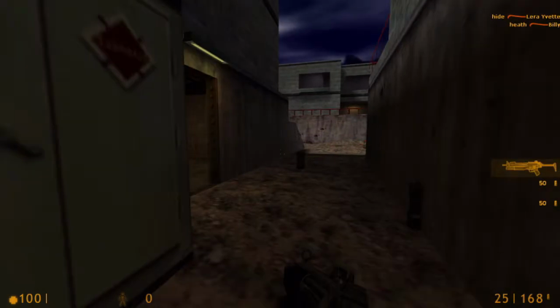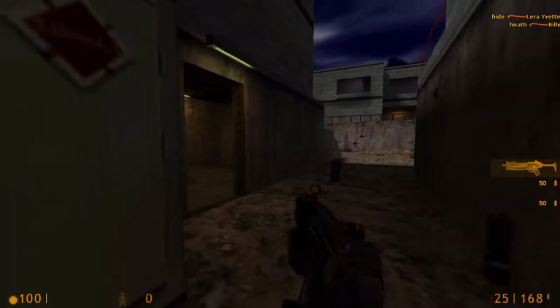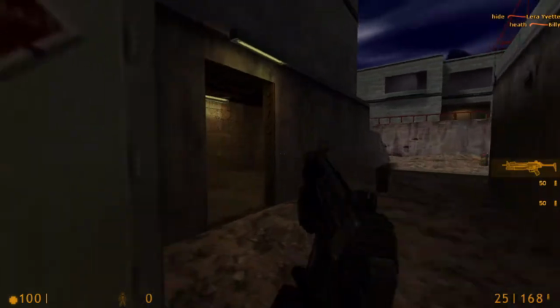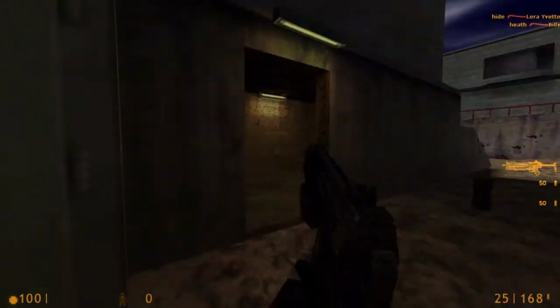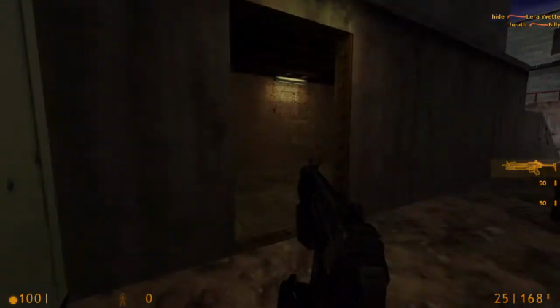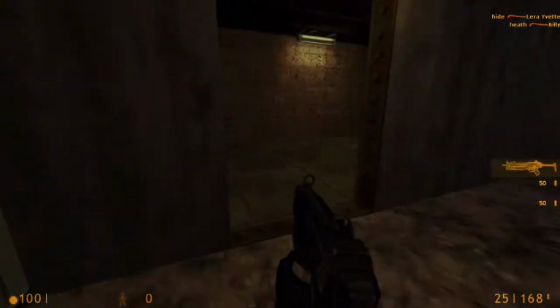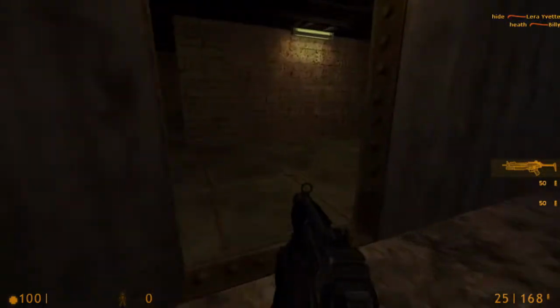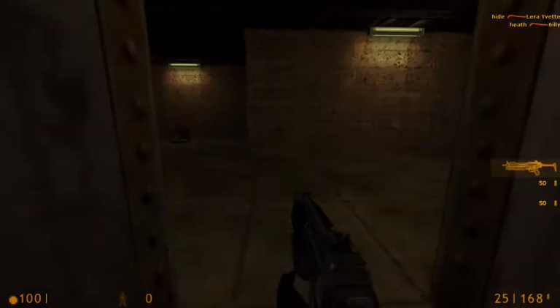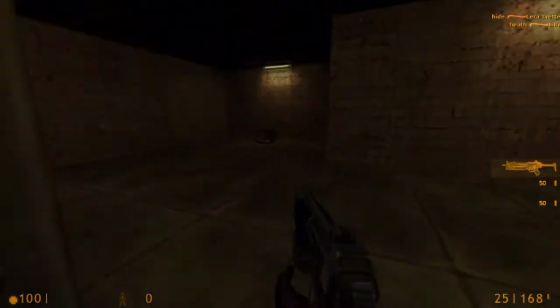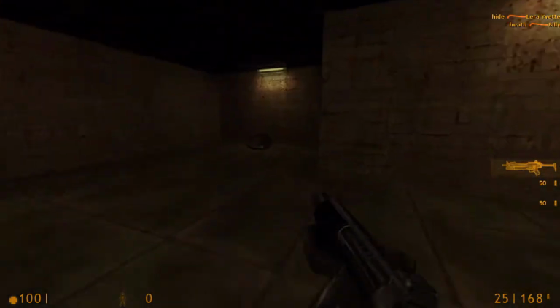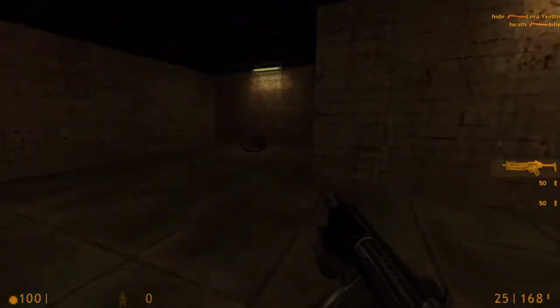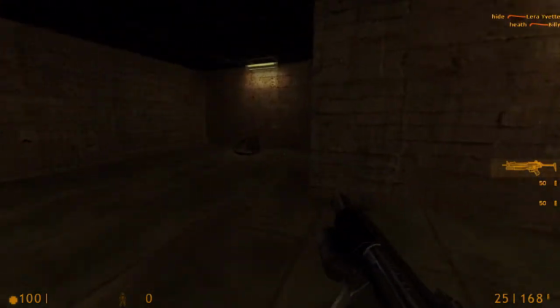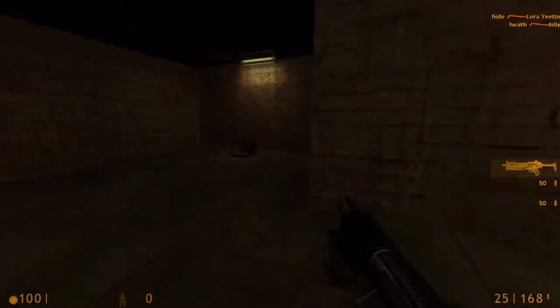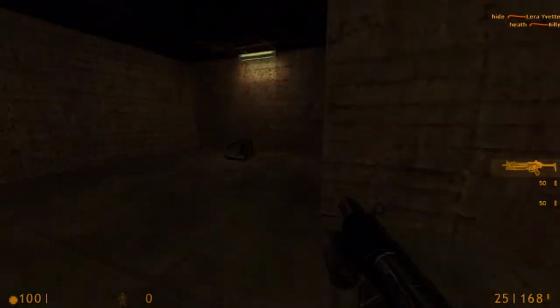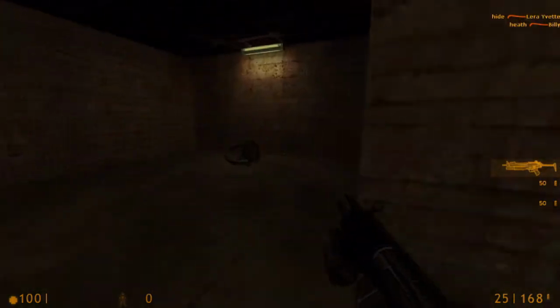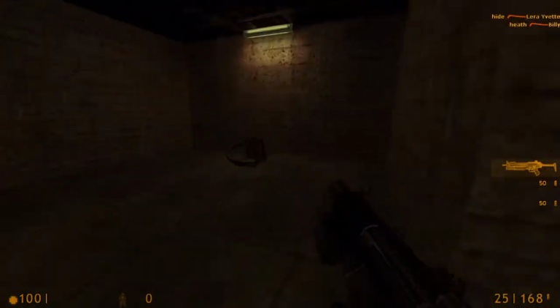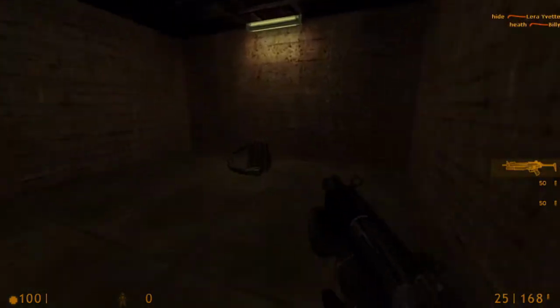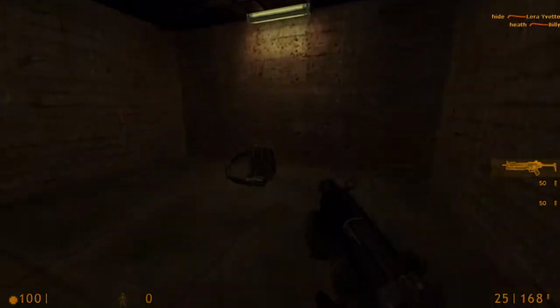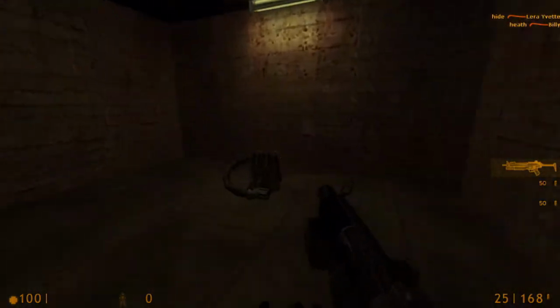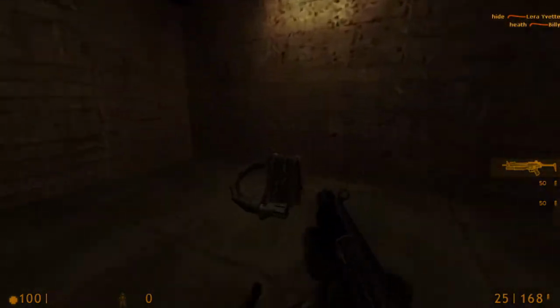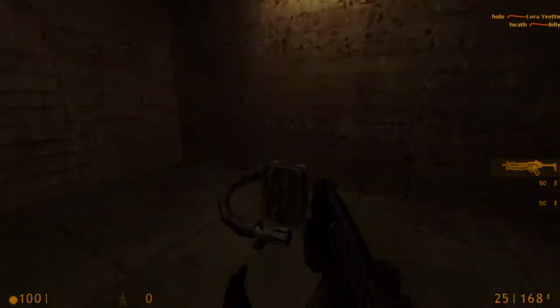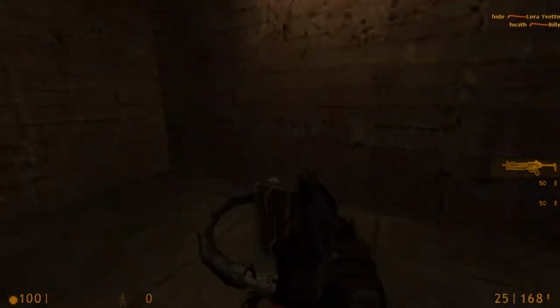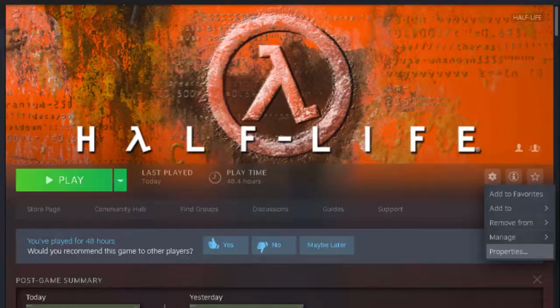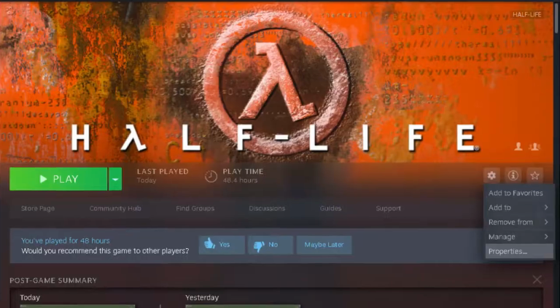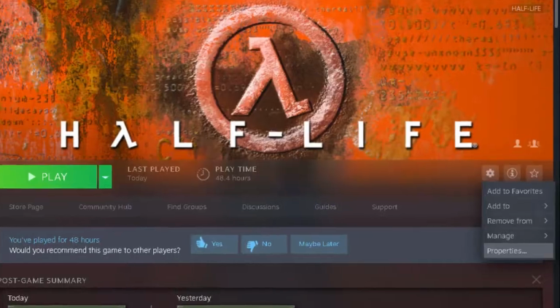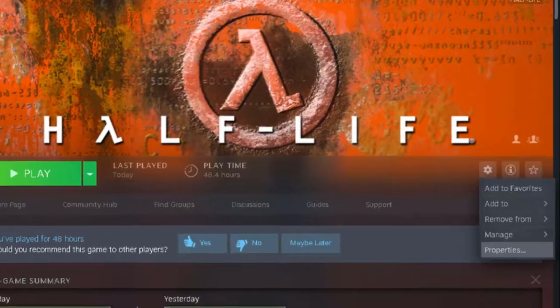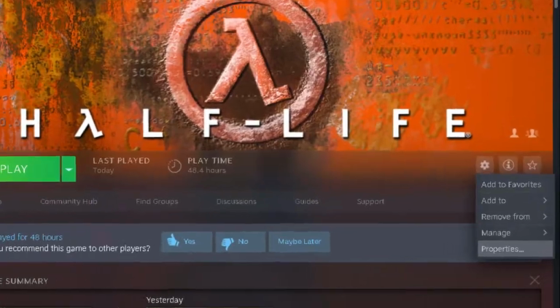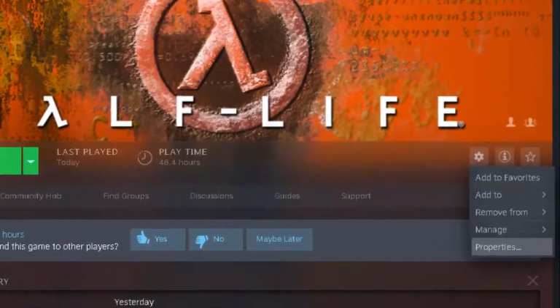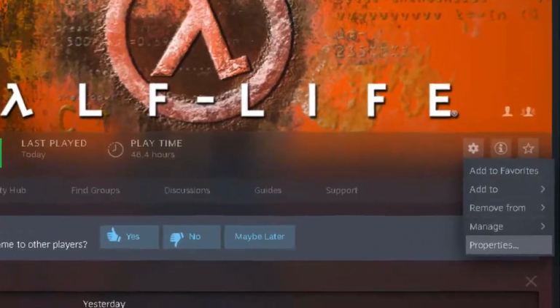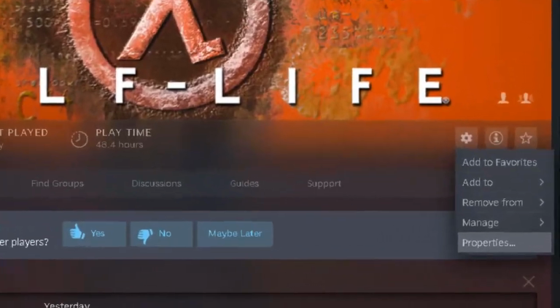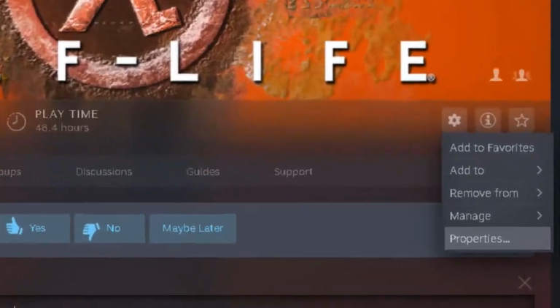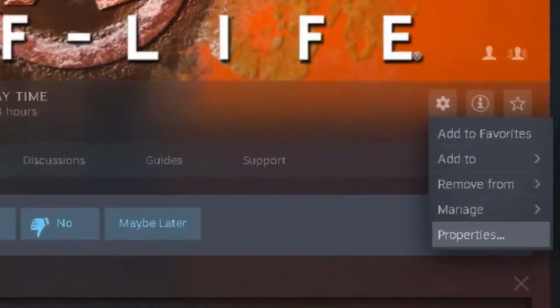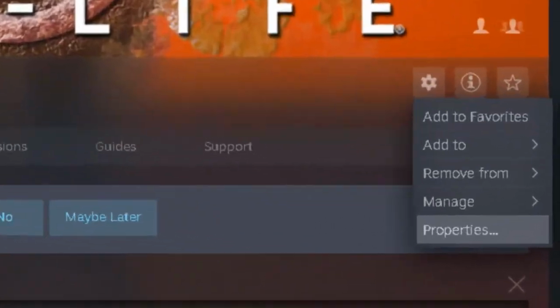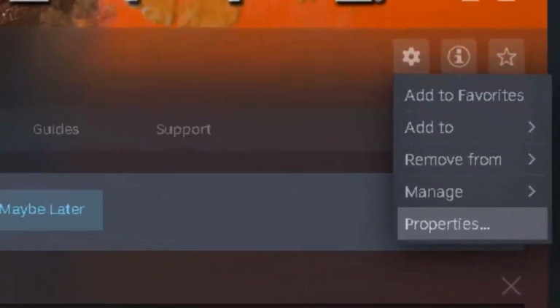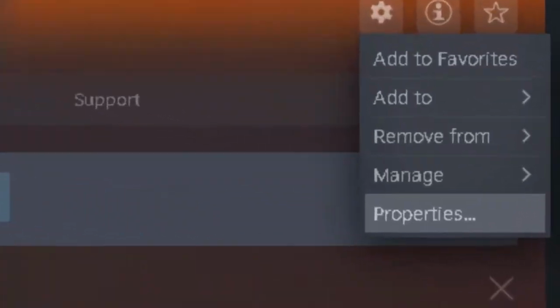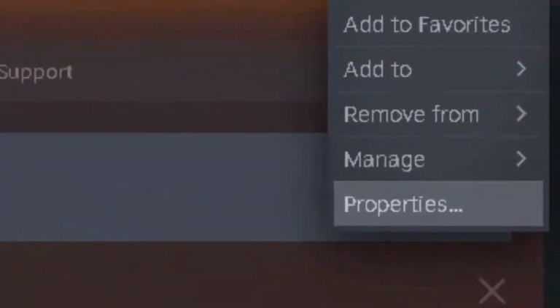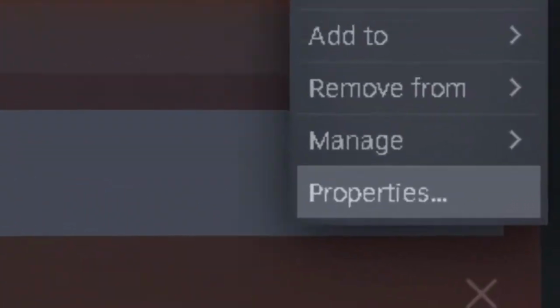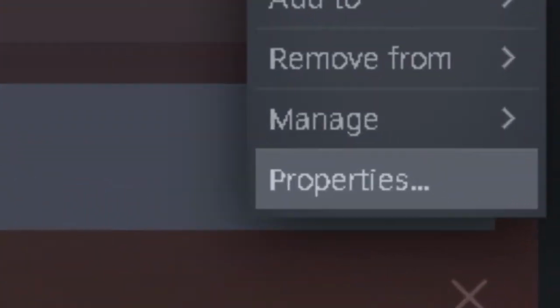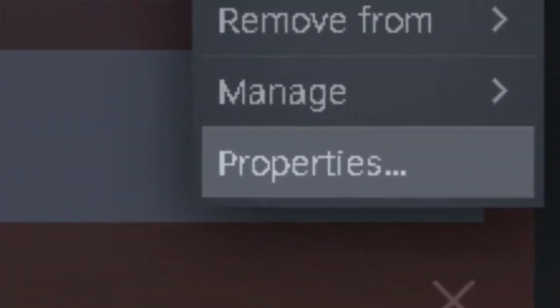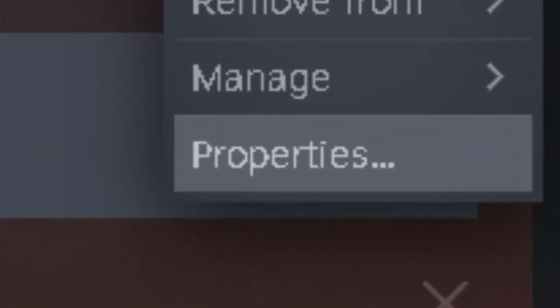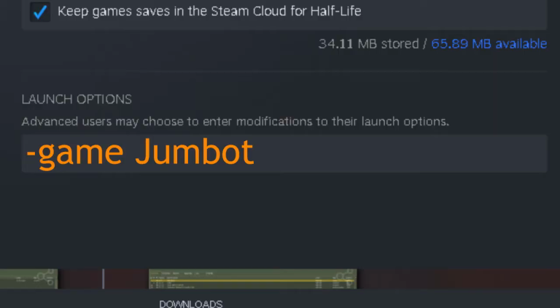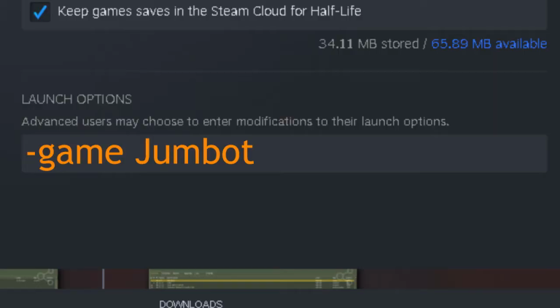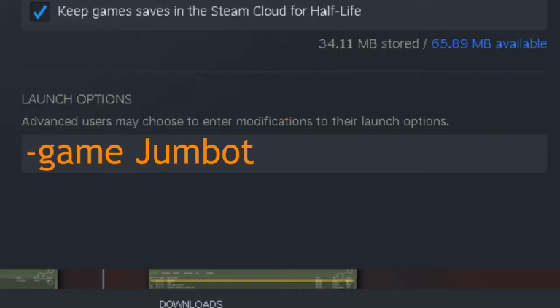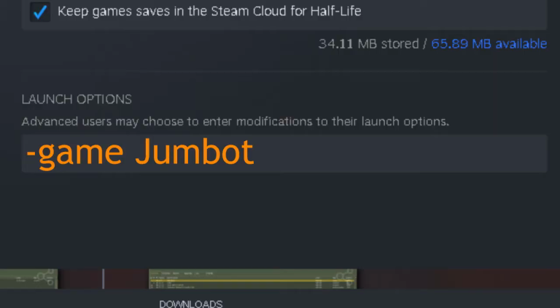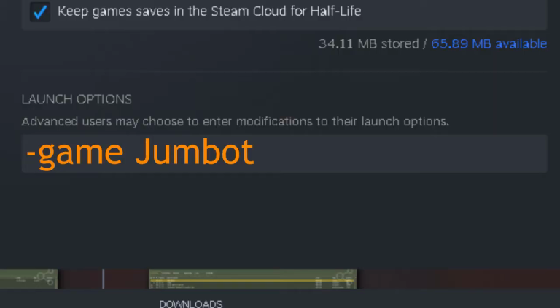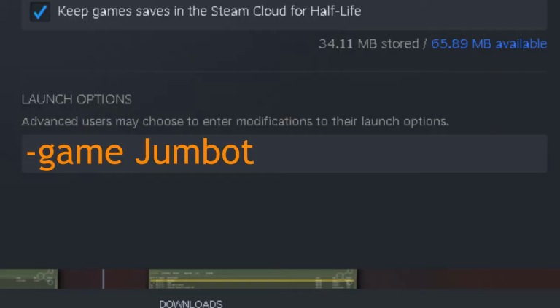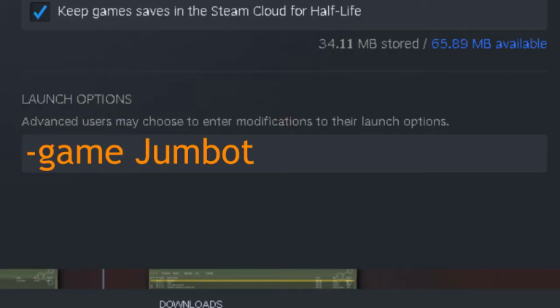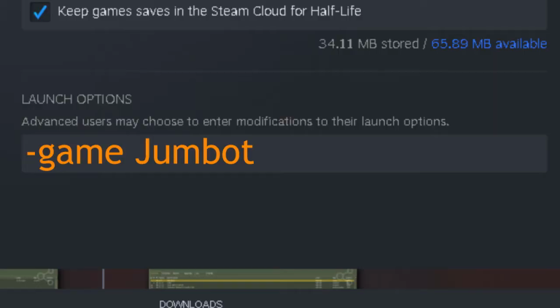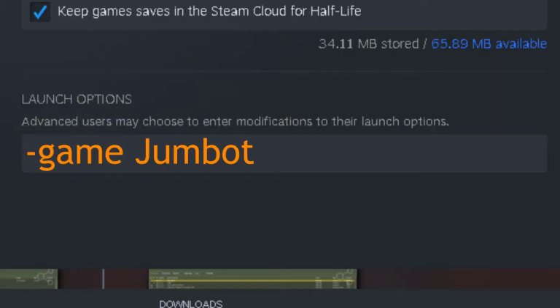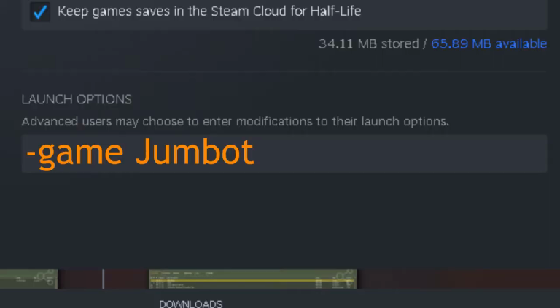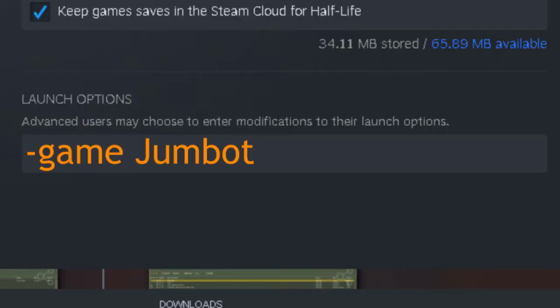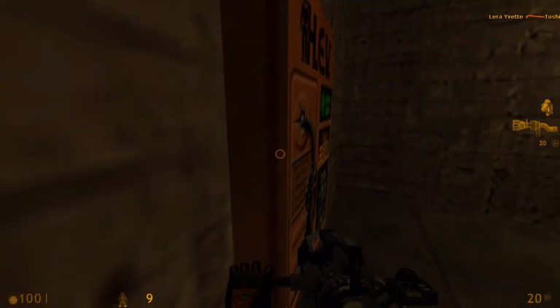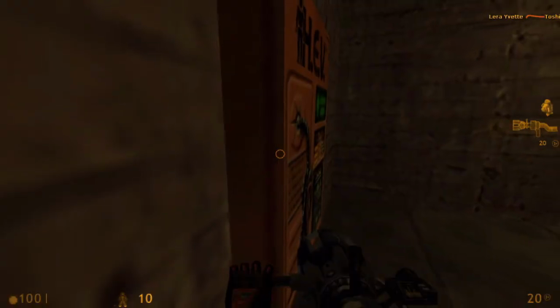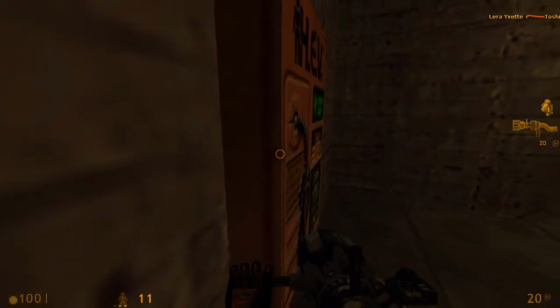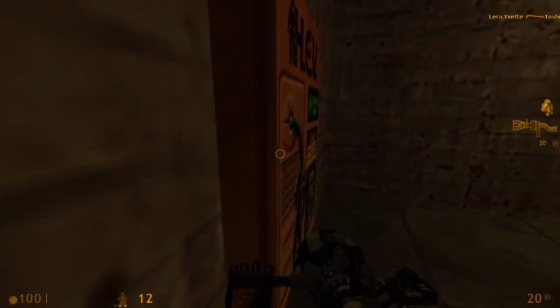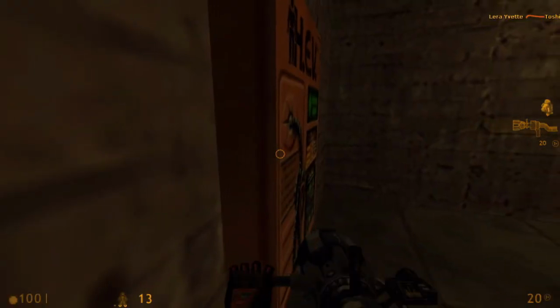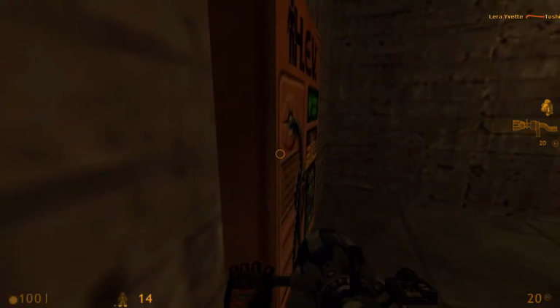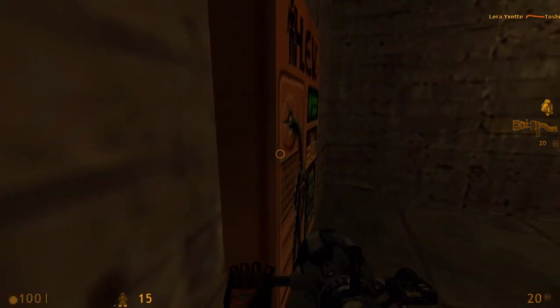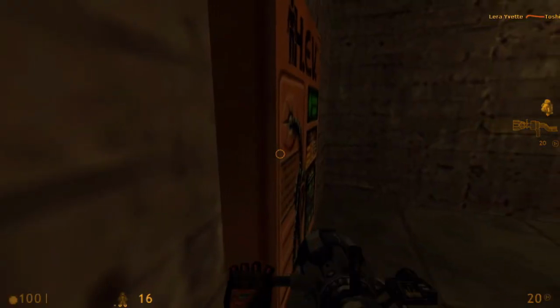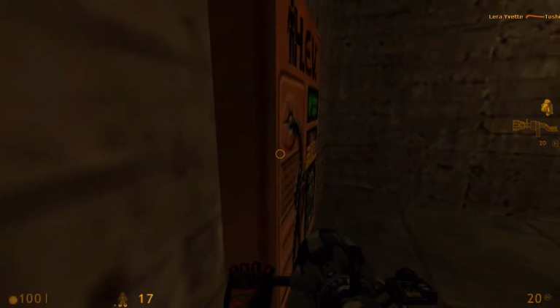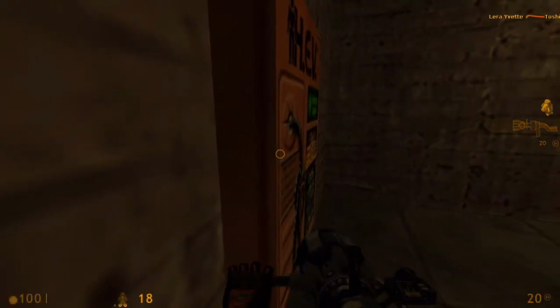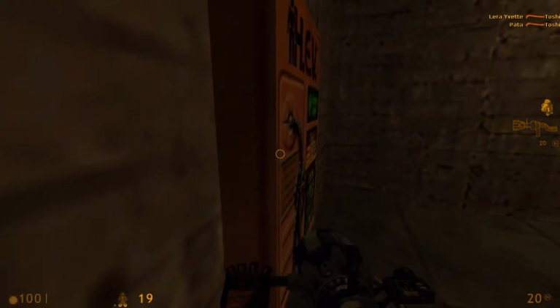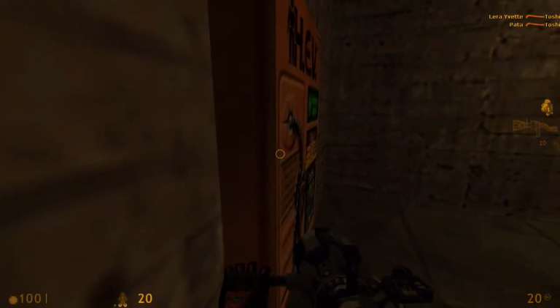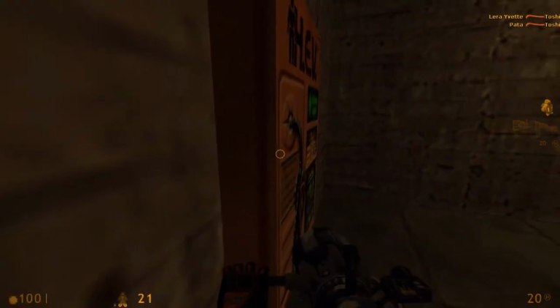The last thing that you want to do before all of this works is go to your Half-Life launch options on Steam and type this in. Now, you should be all set.